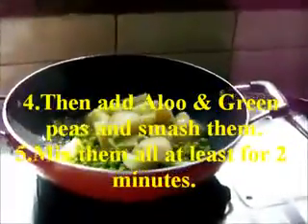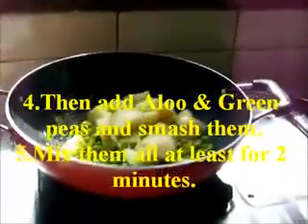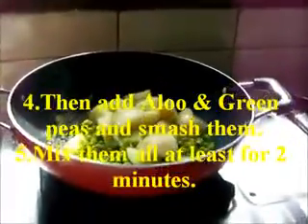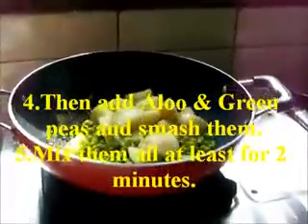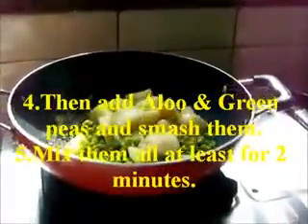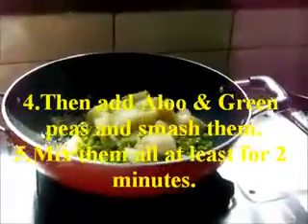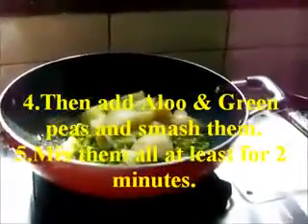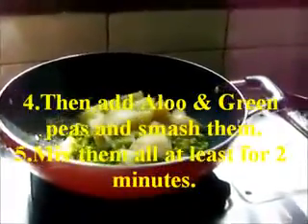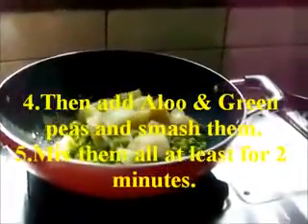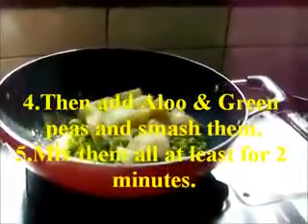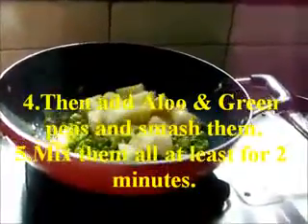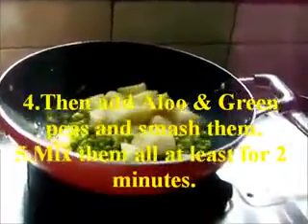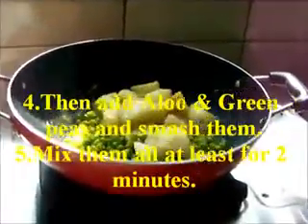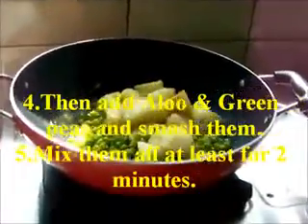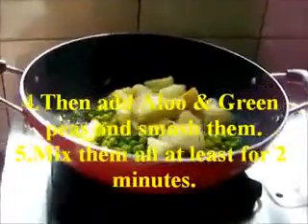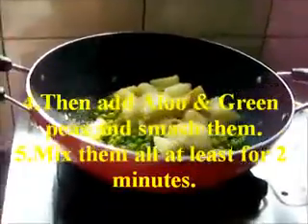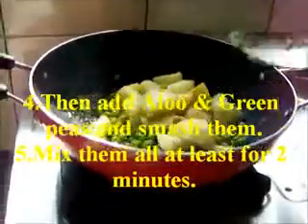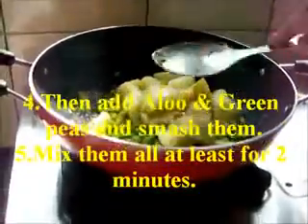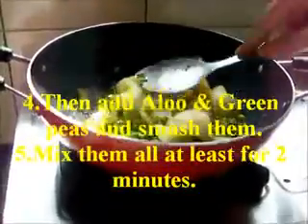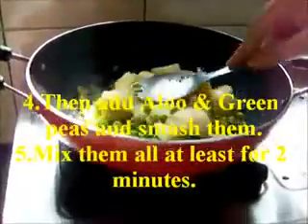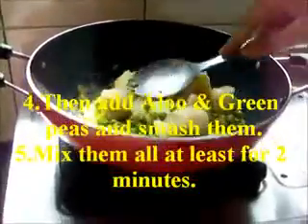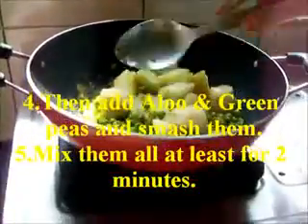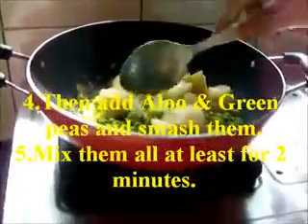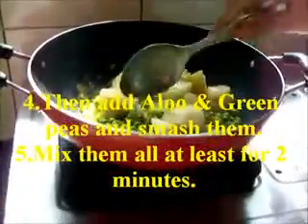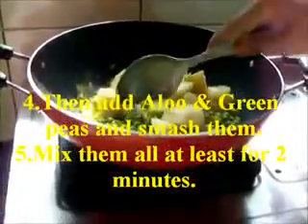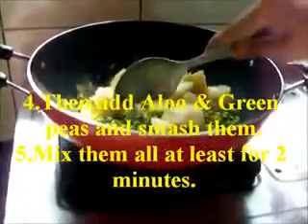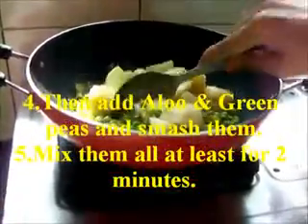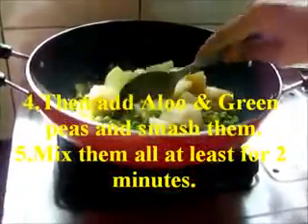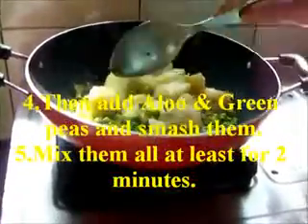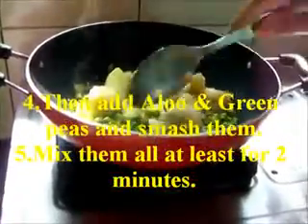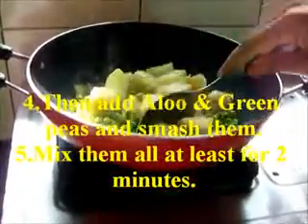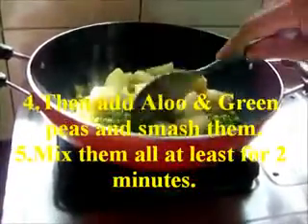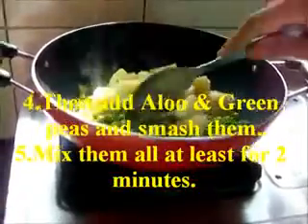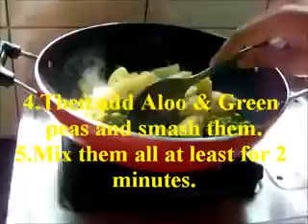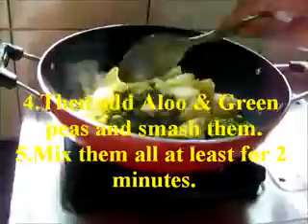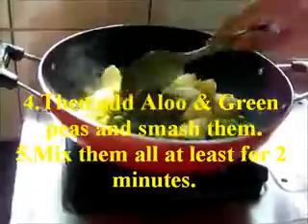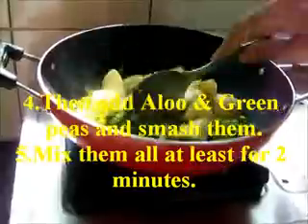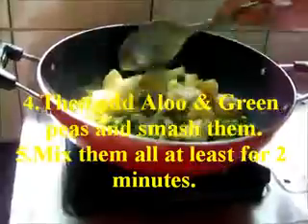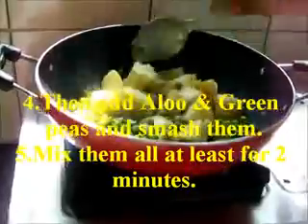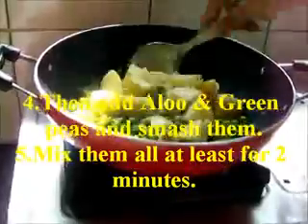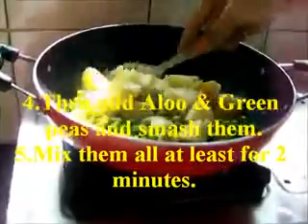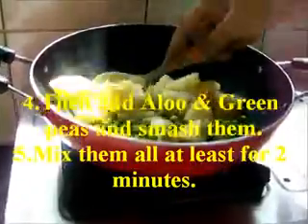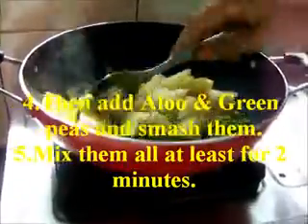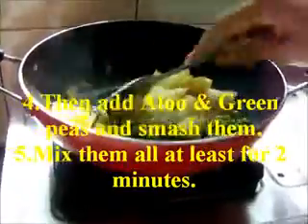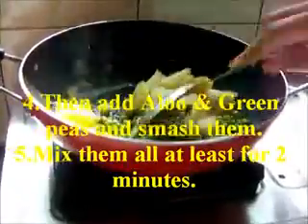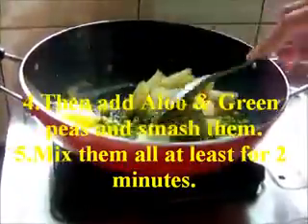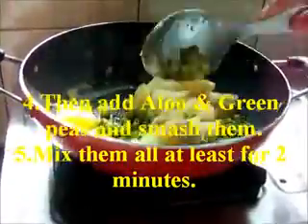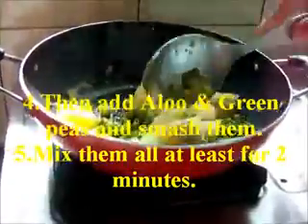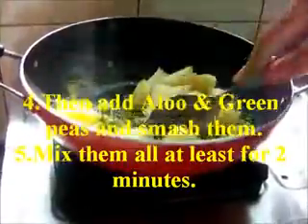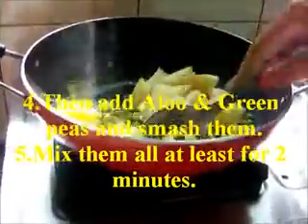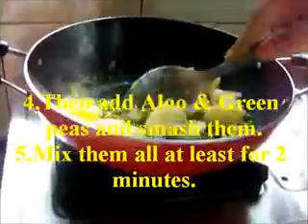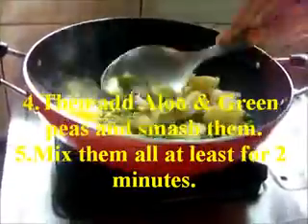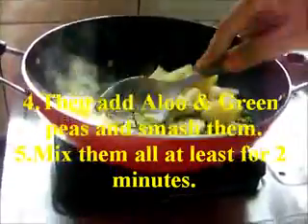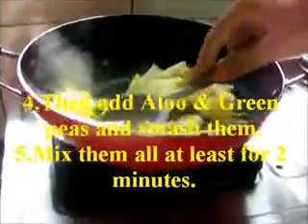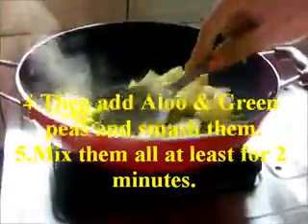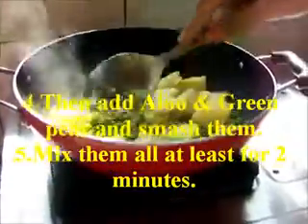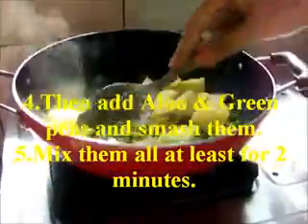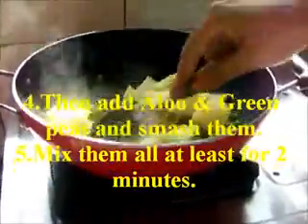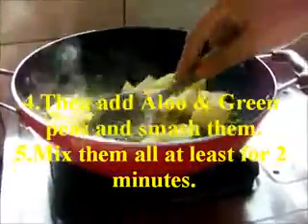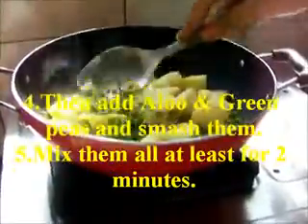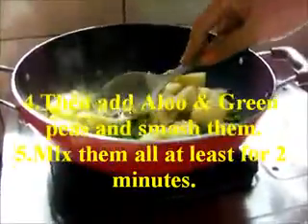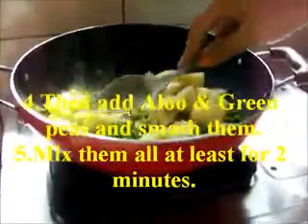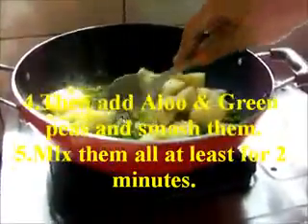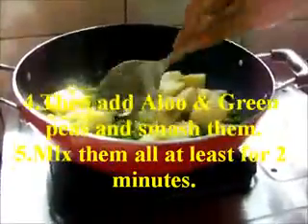Then add aloo and green peas and smash them. Mix them all for at least 2 minutes.